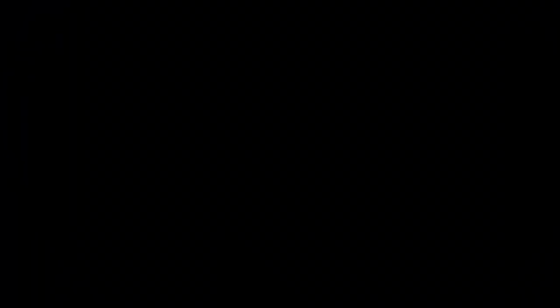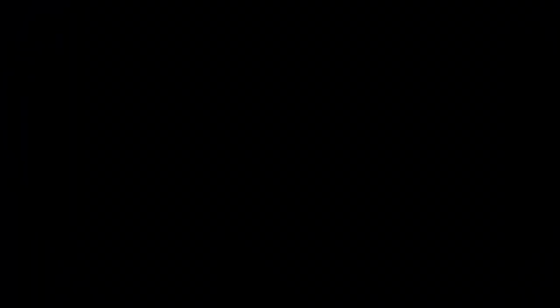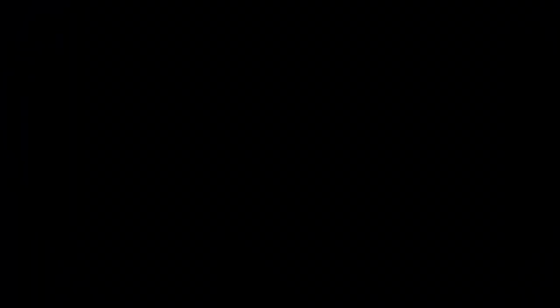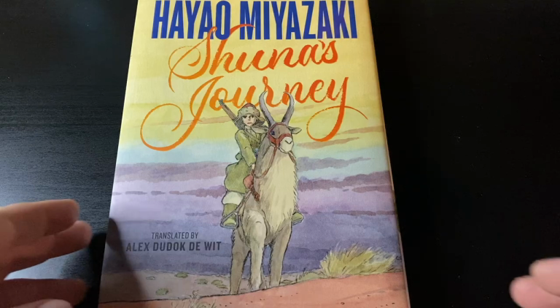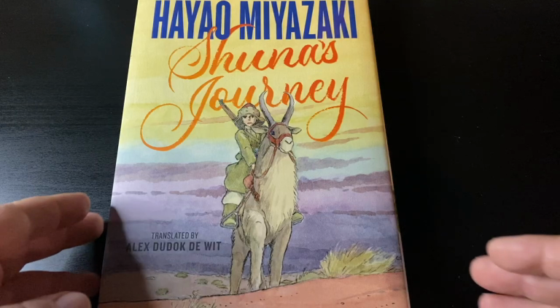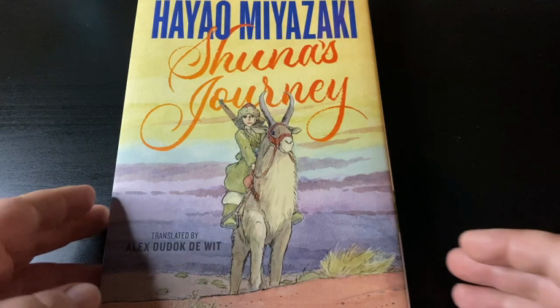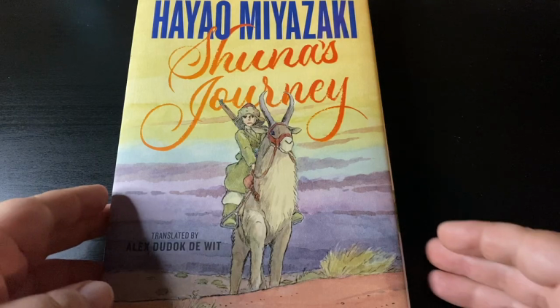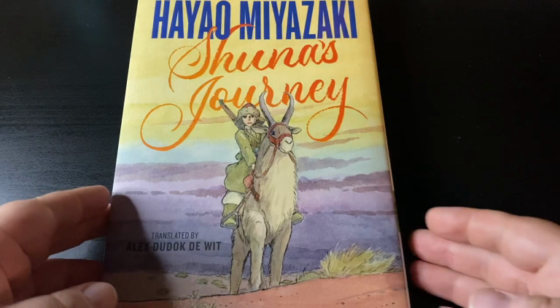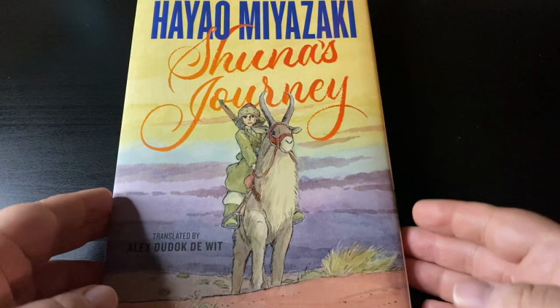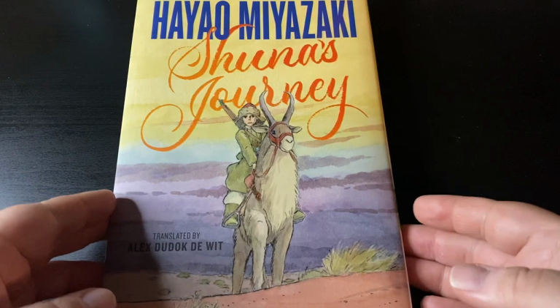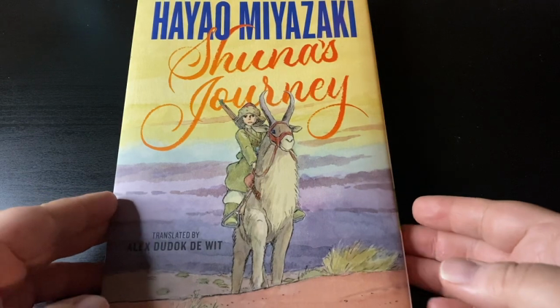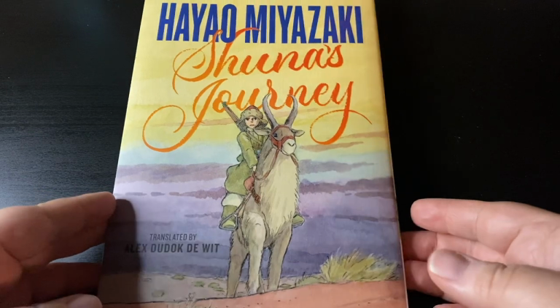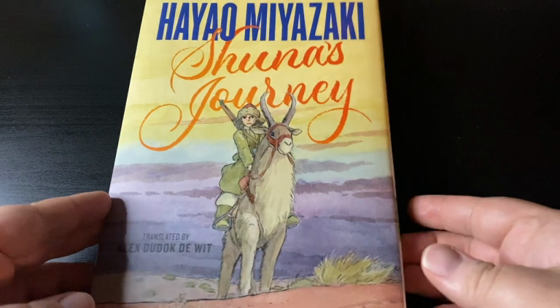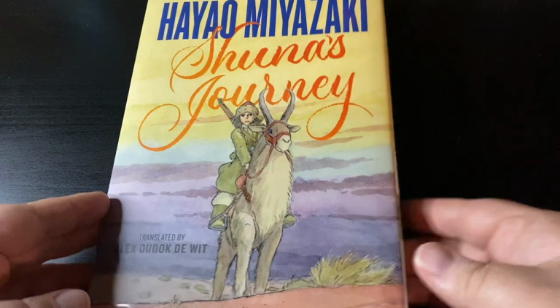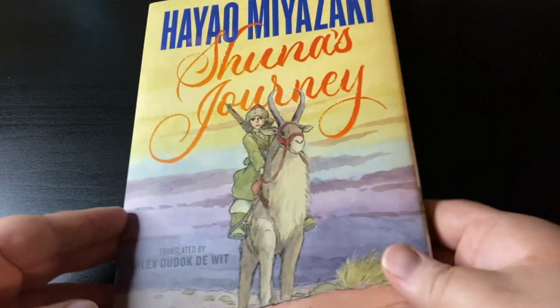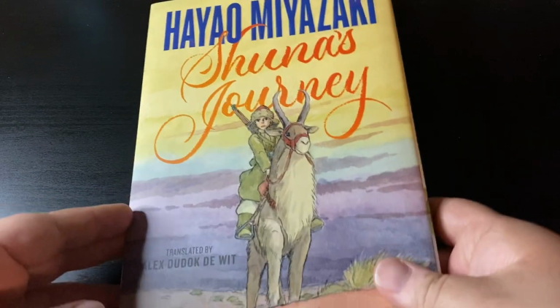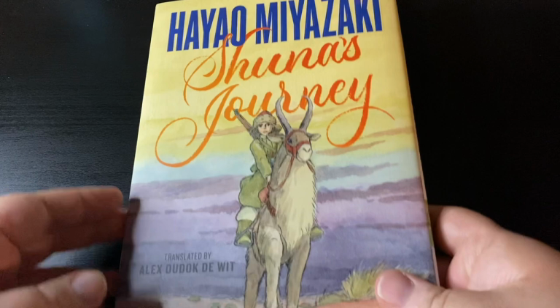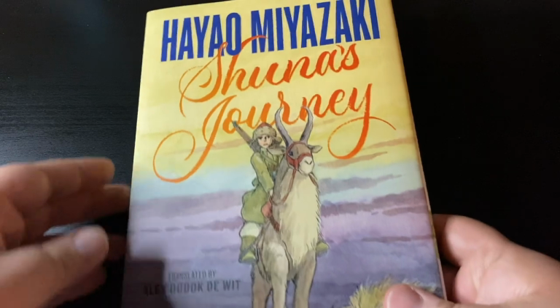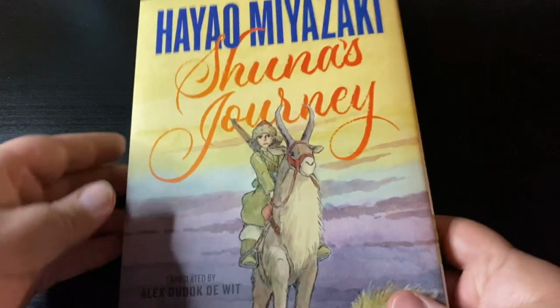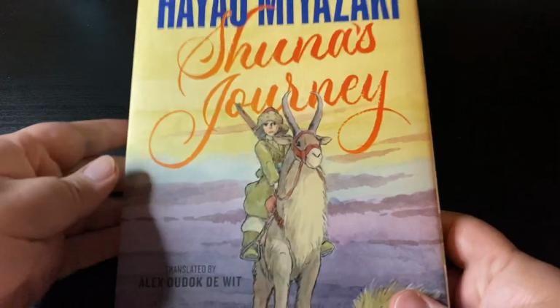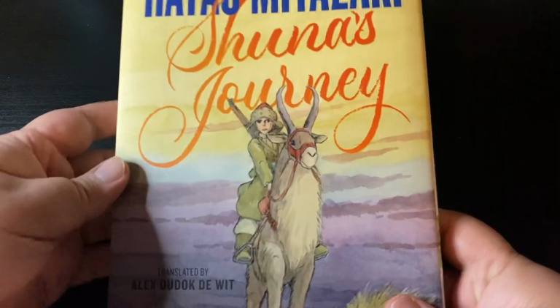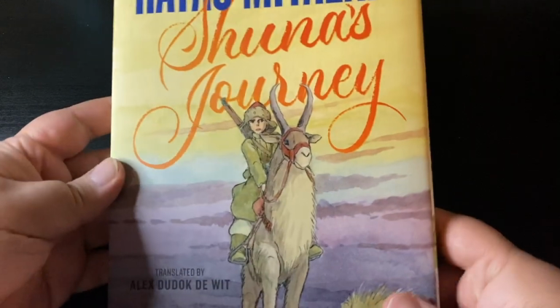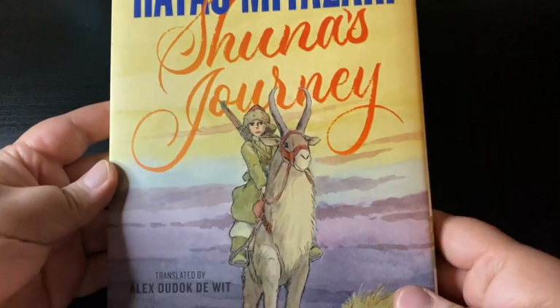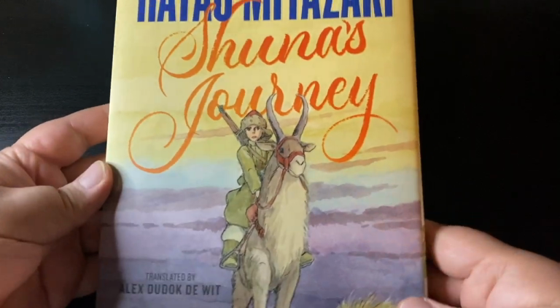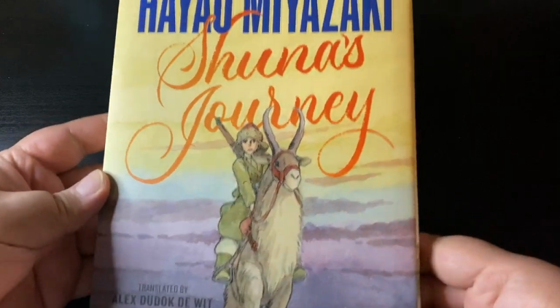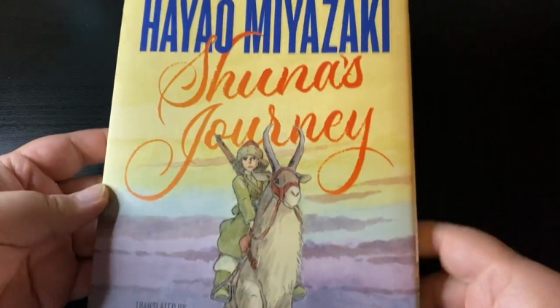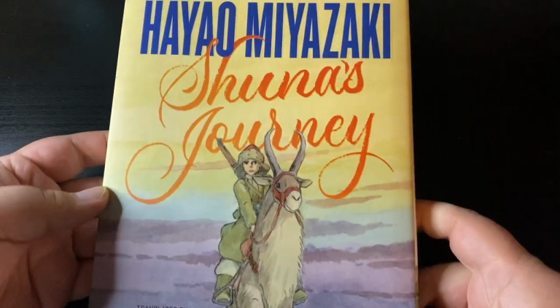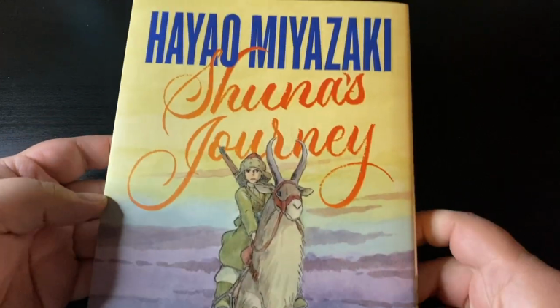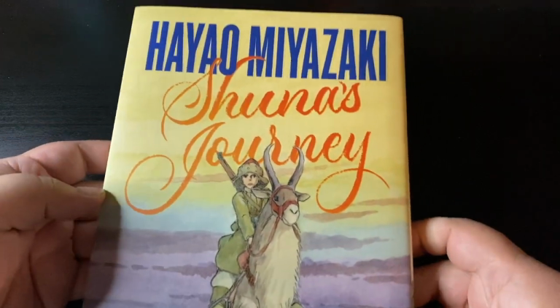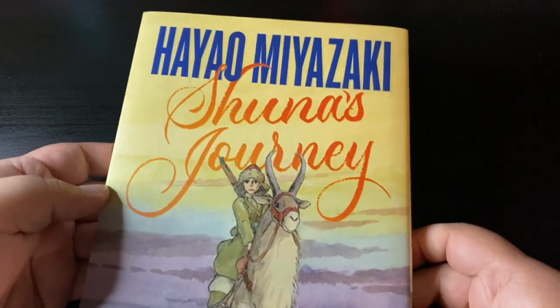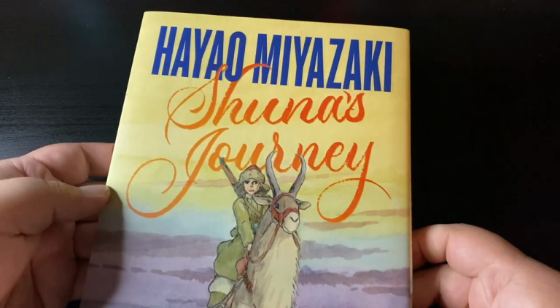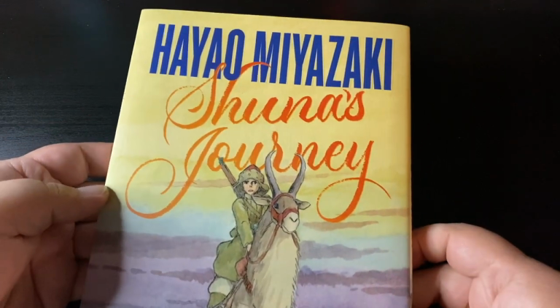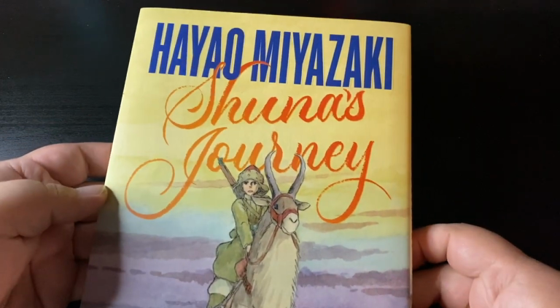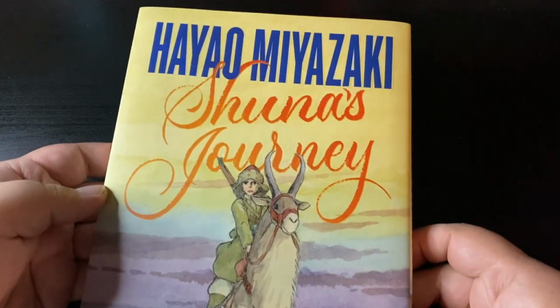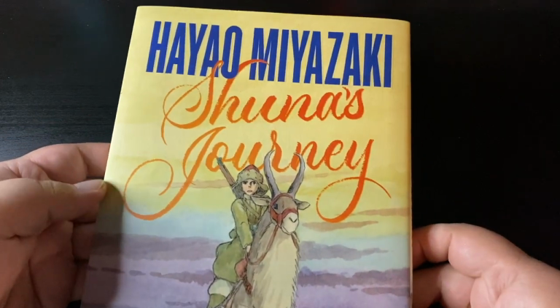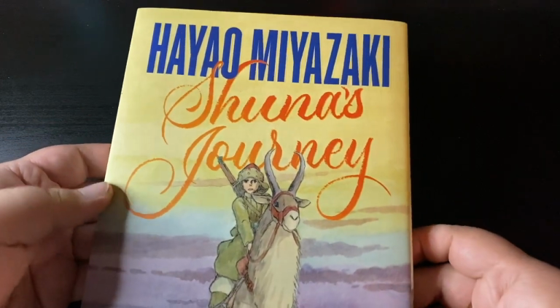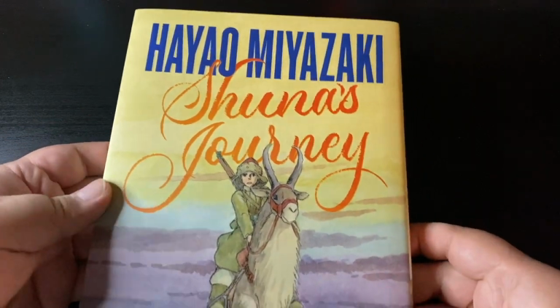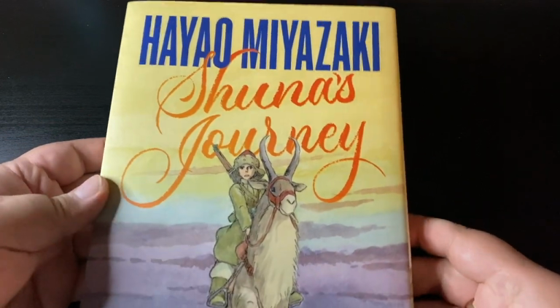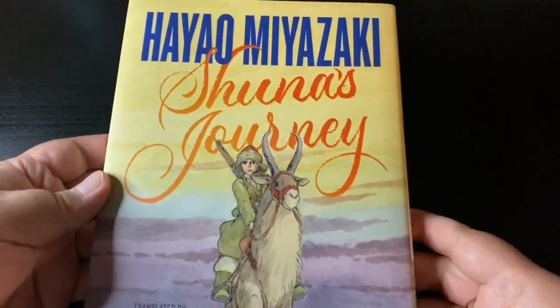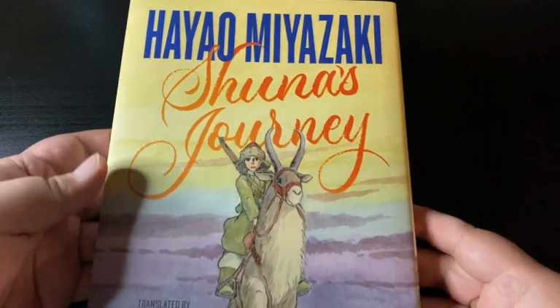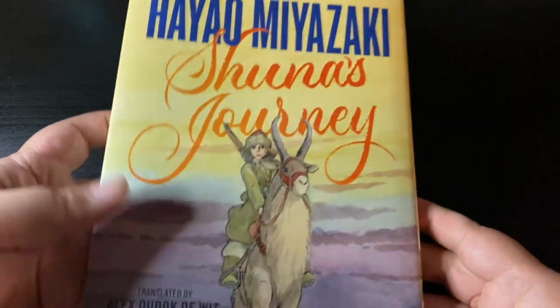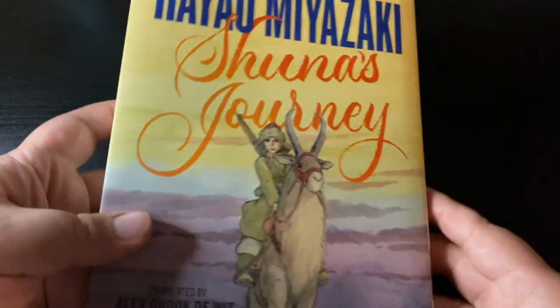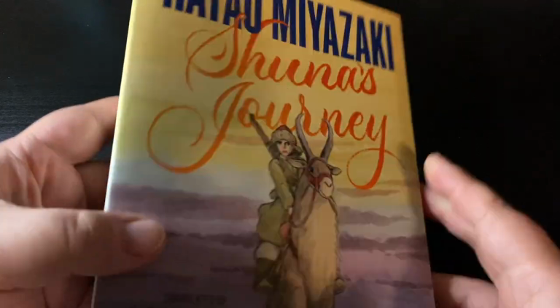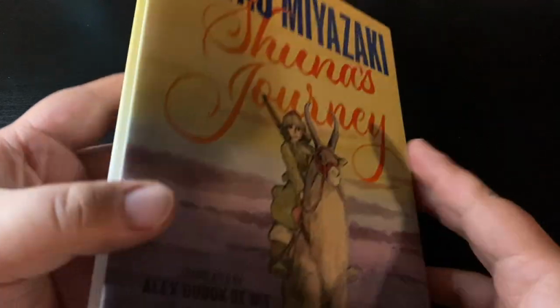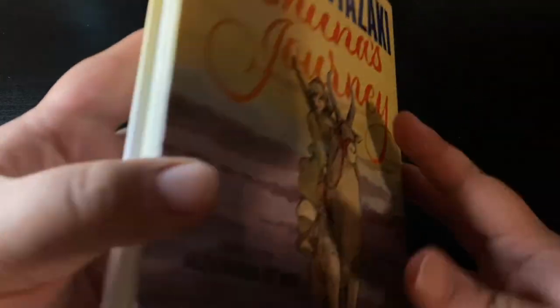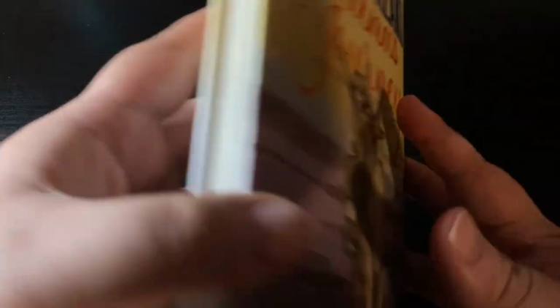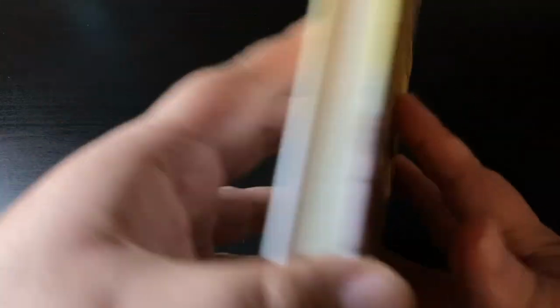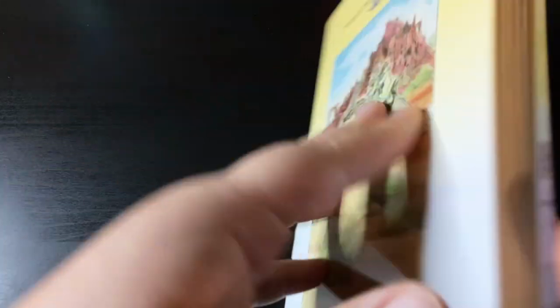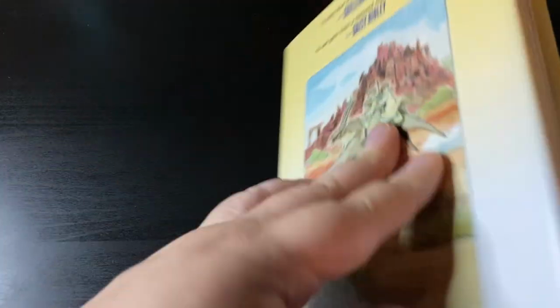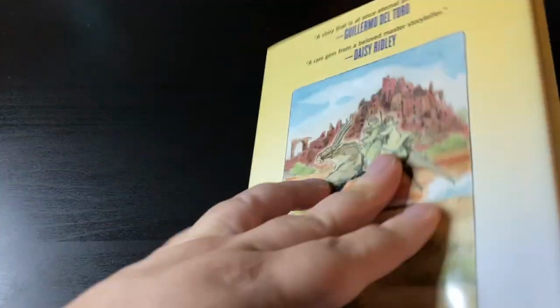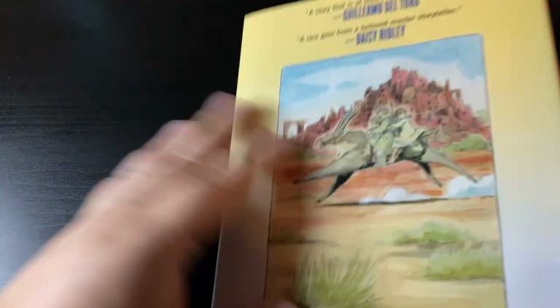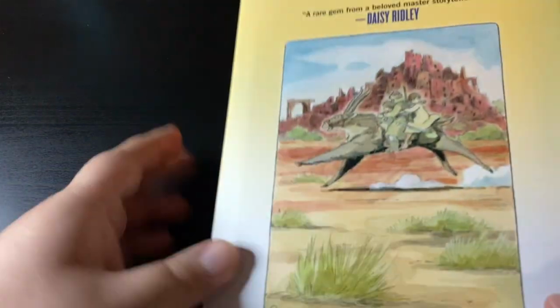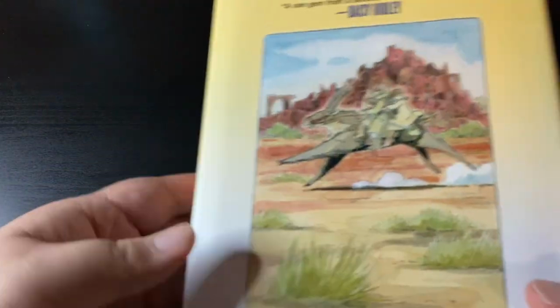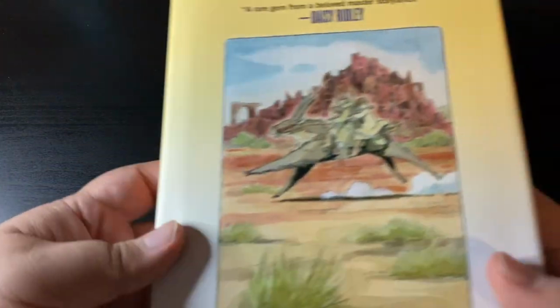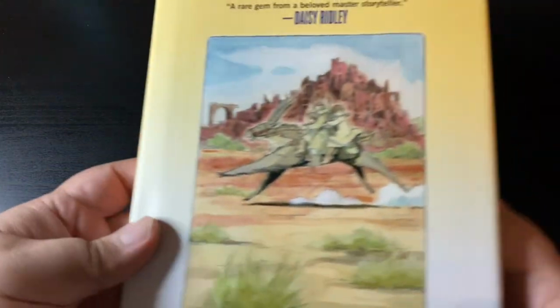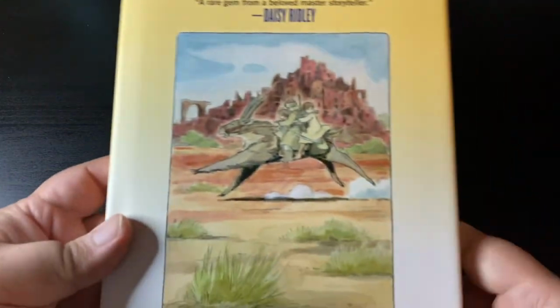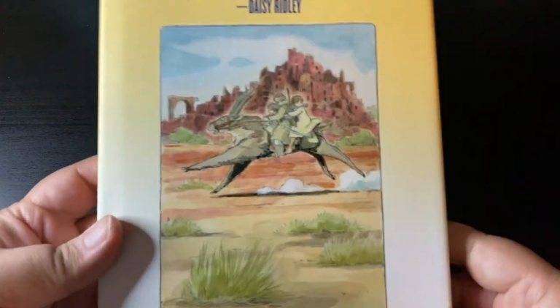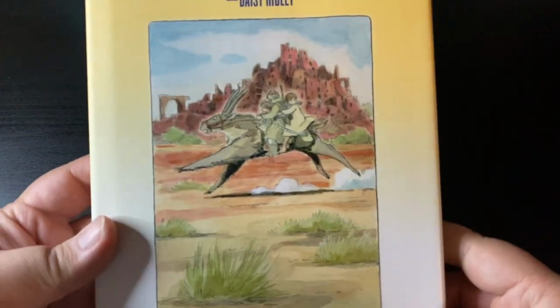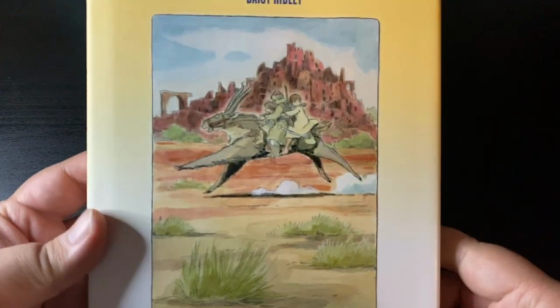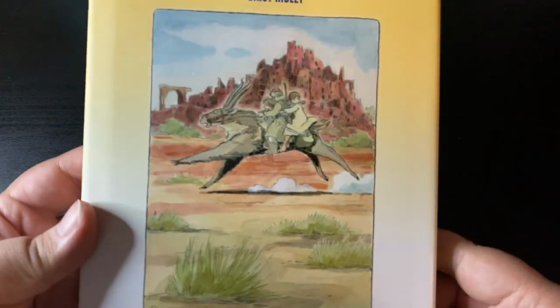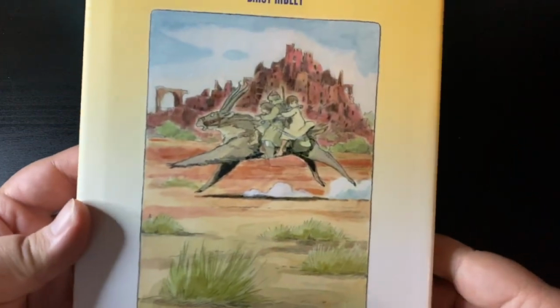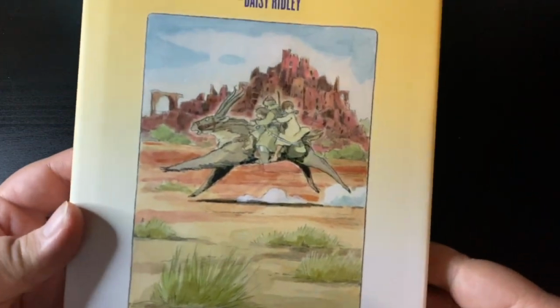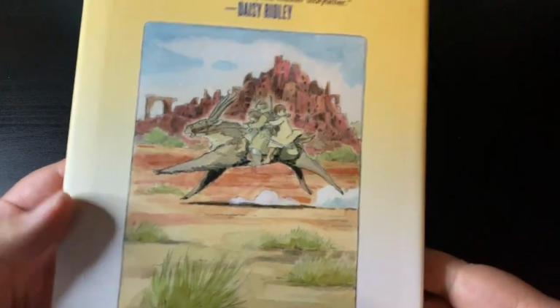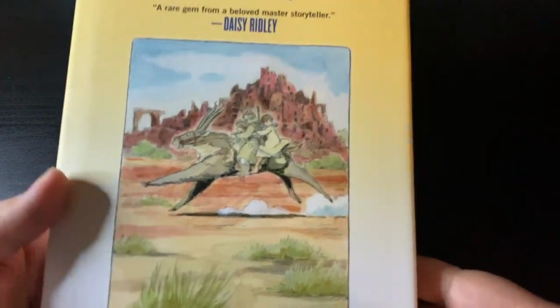Hey everybody, welcome back to another haul video for the month of November 2022. It's a small one but pretty cool nonetheless.